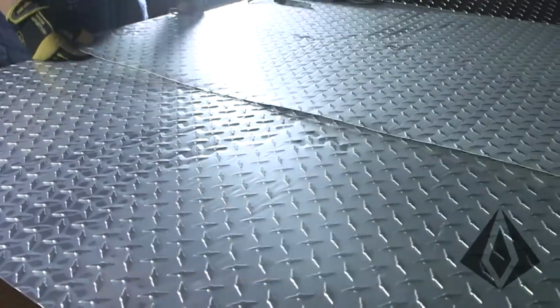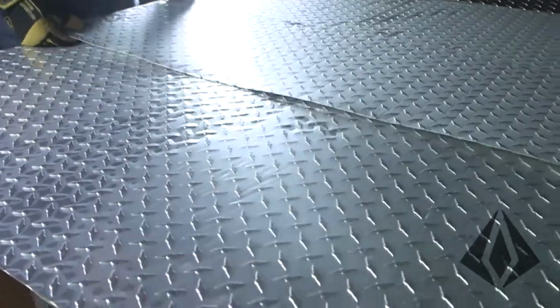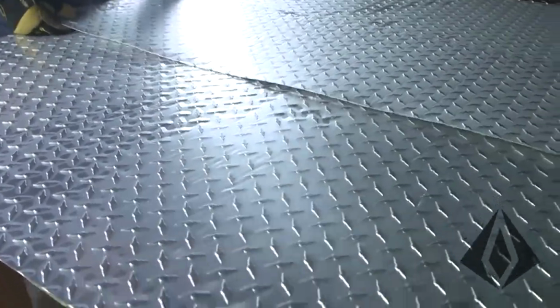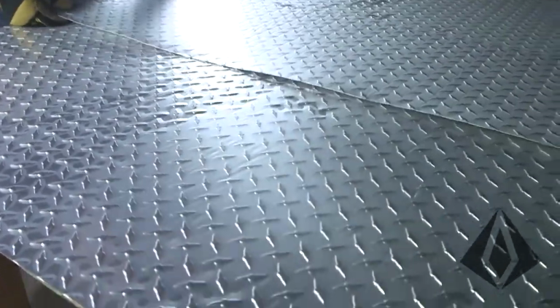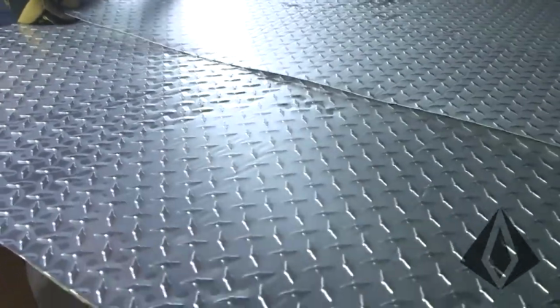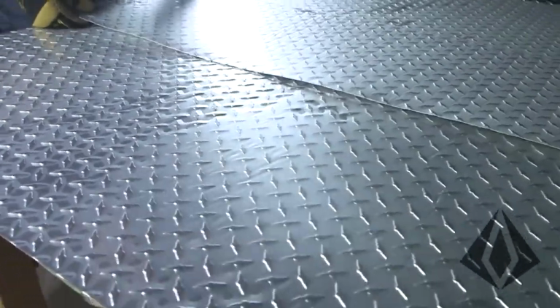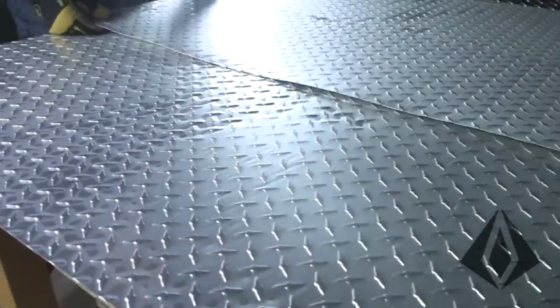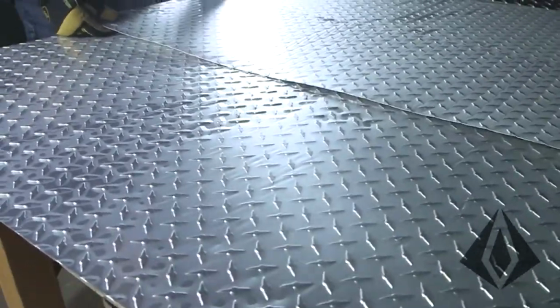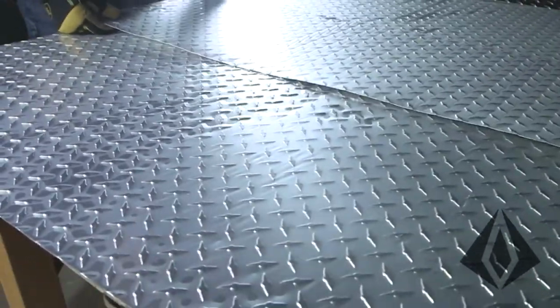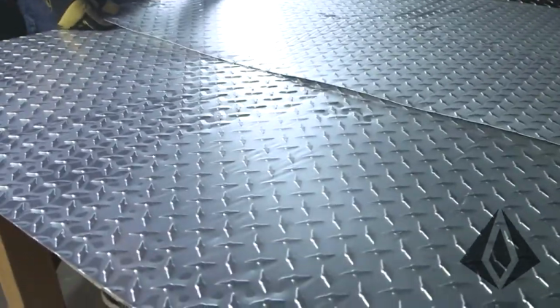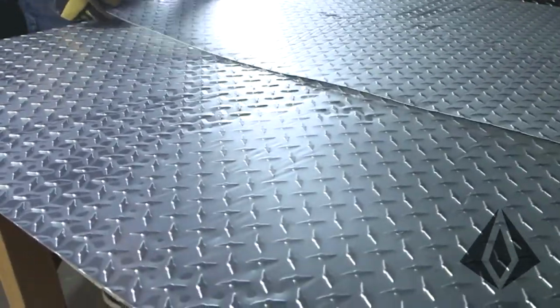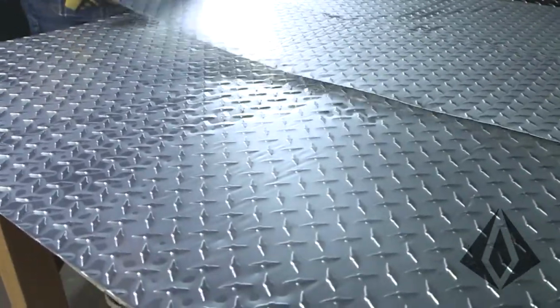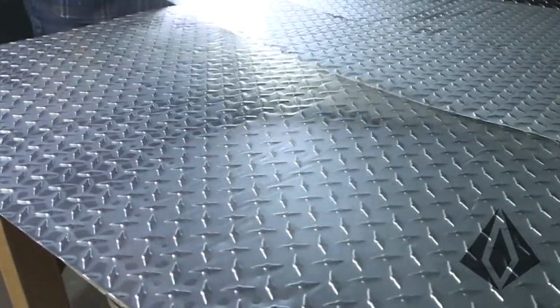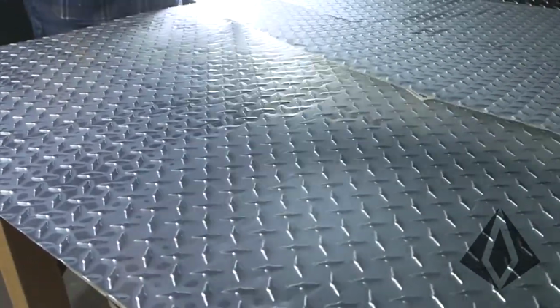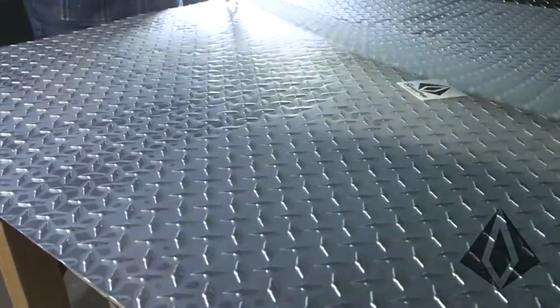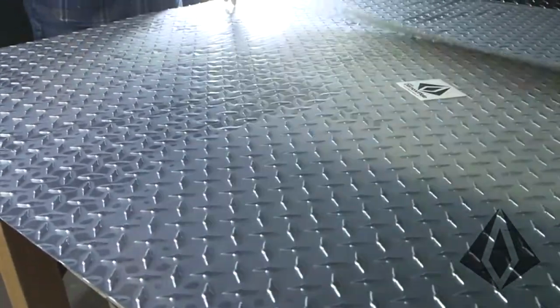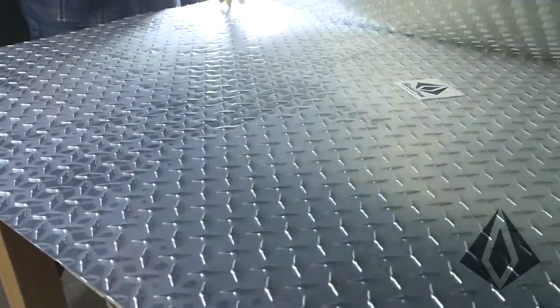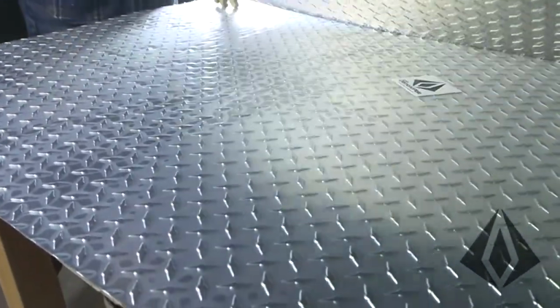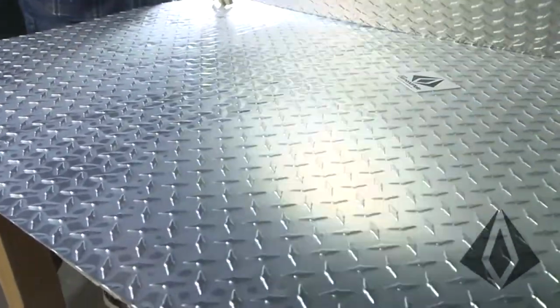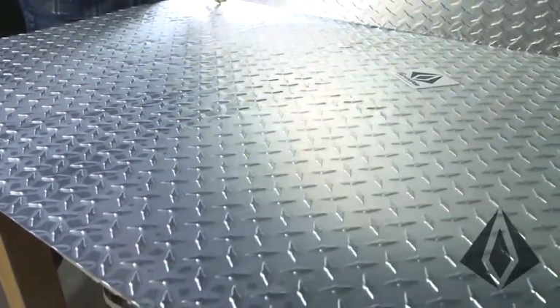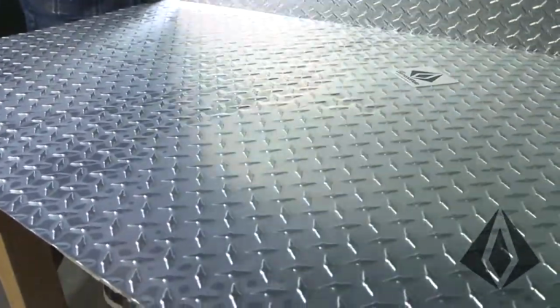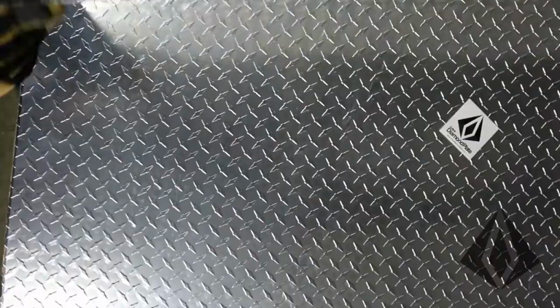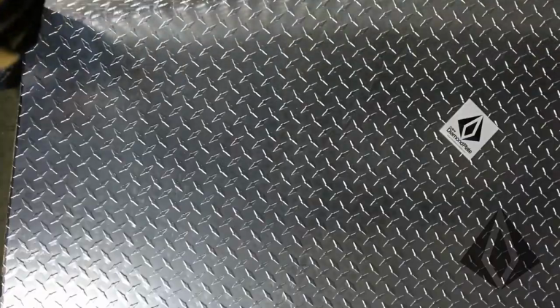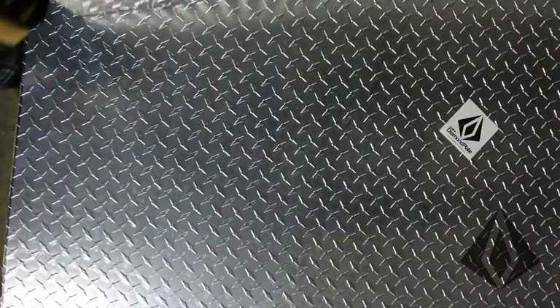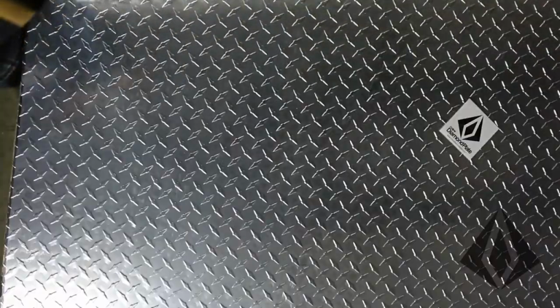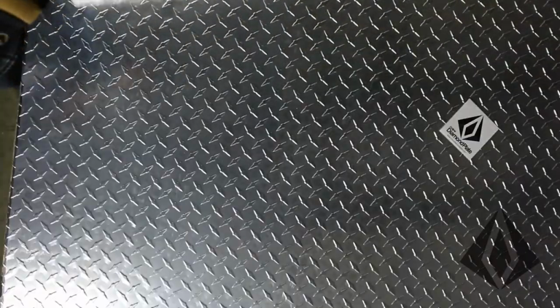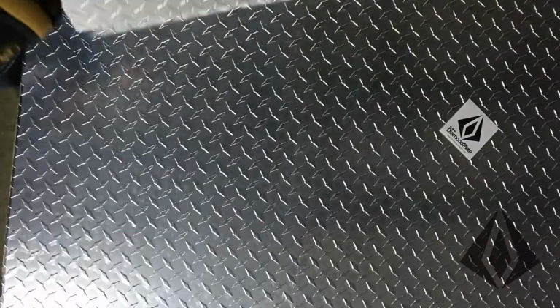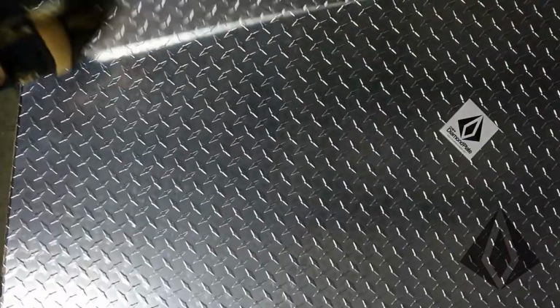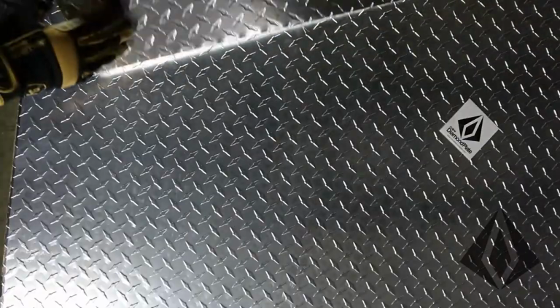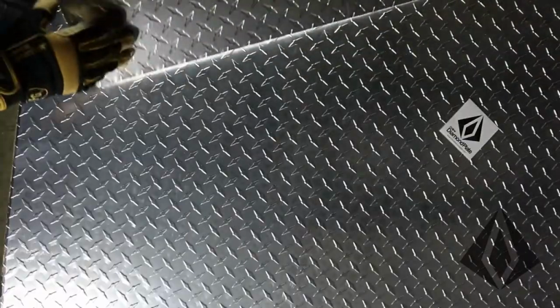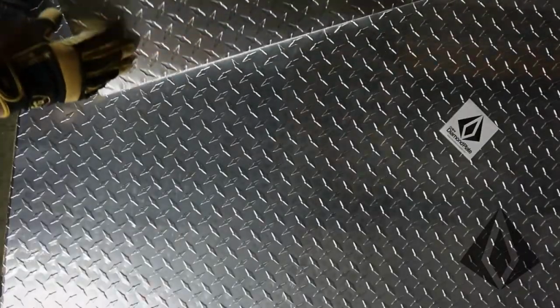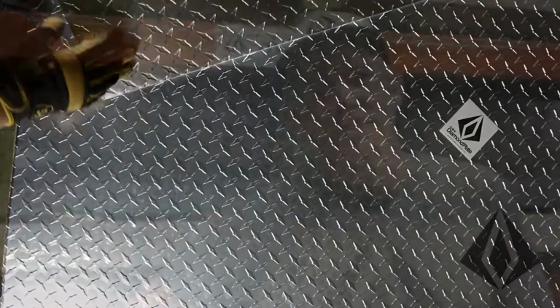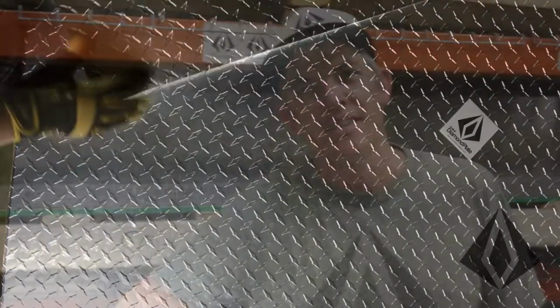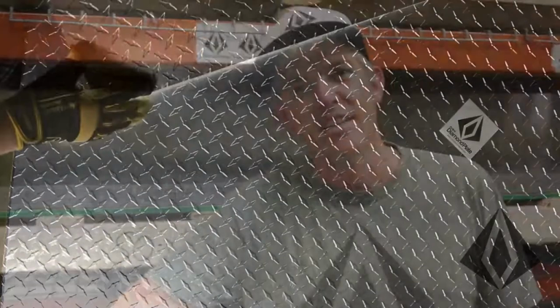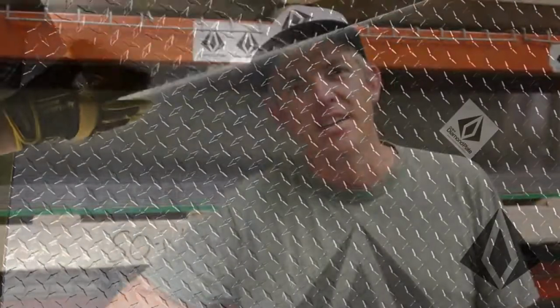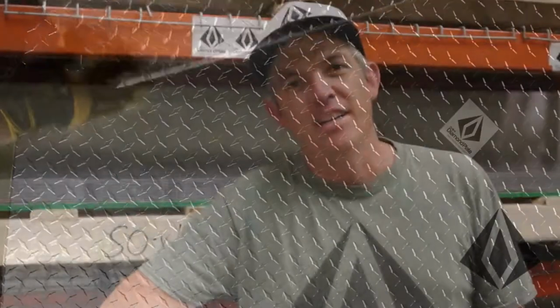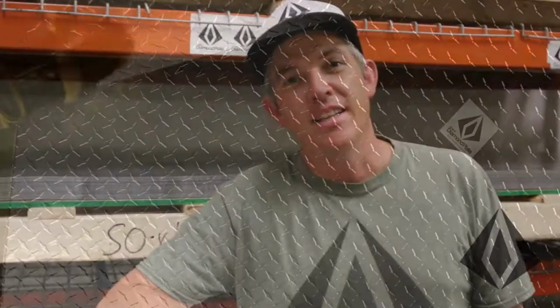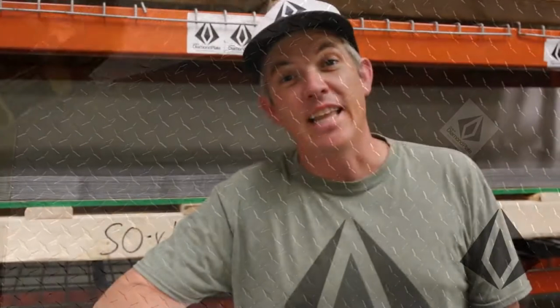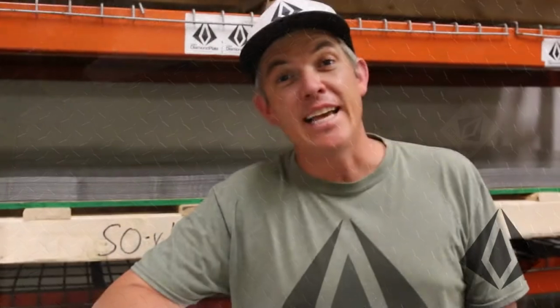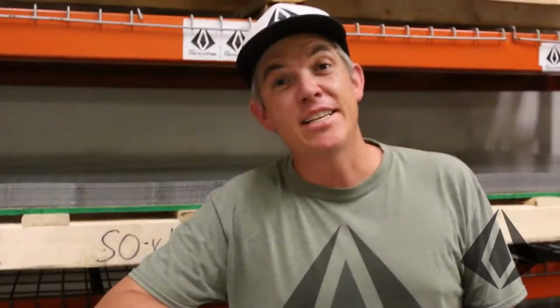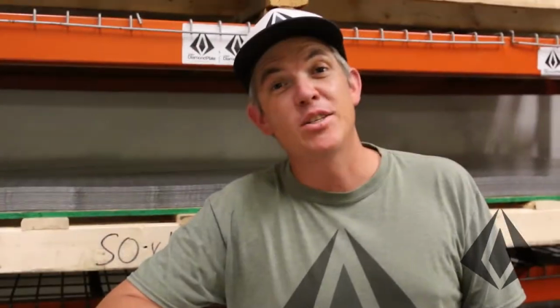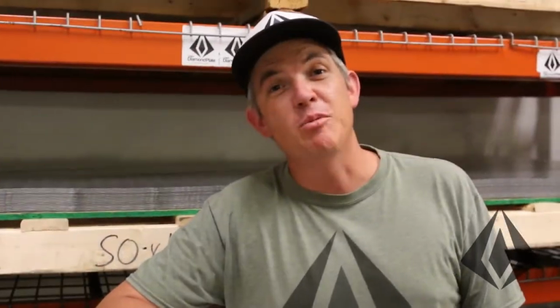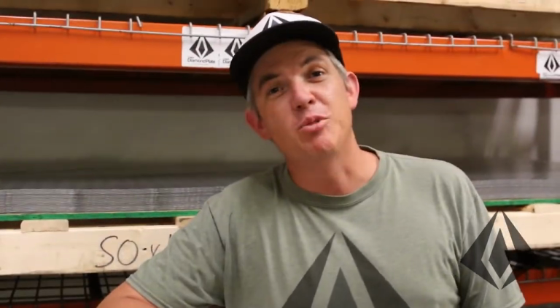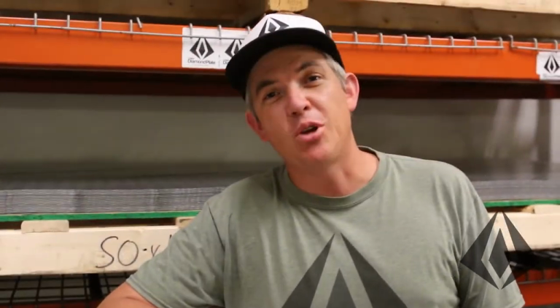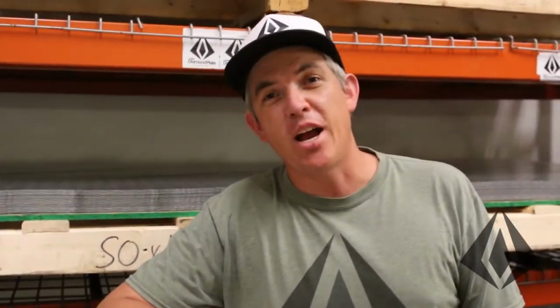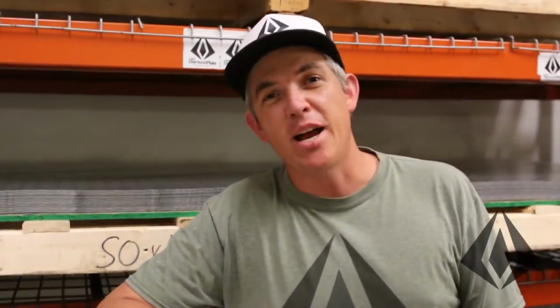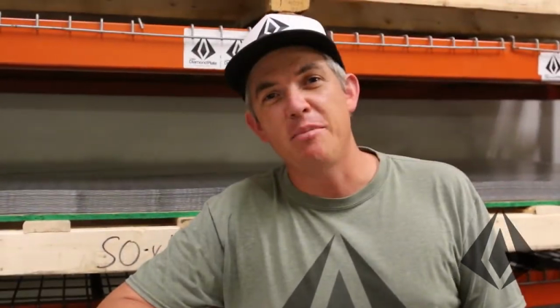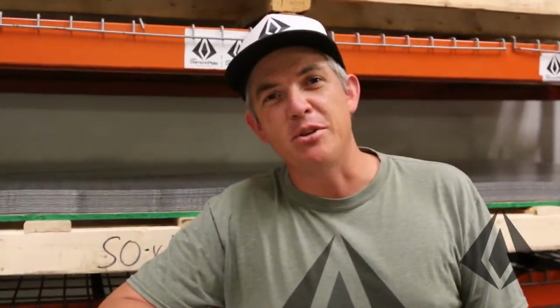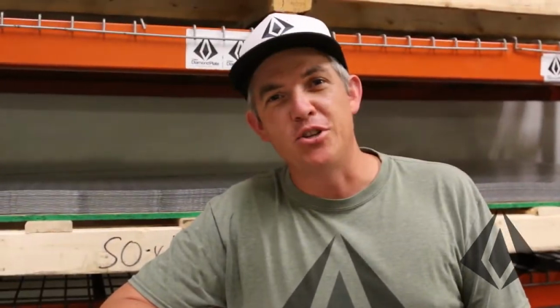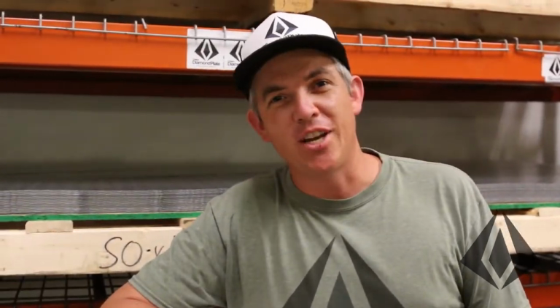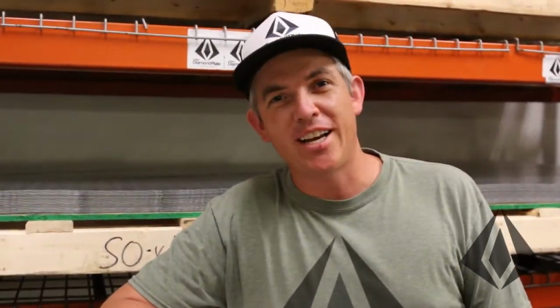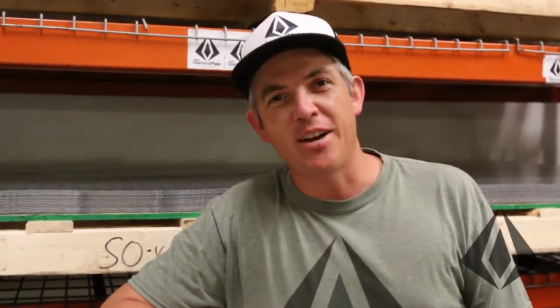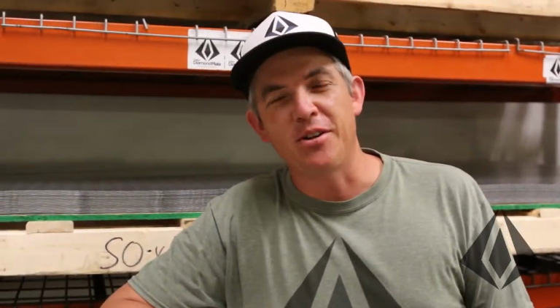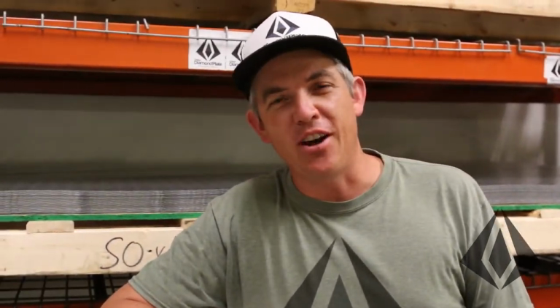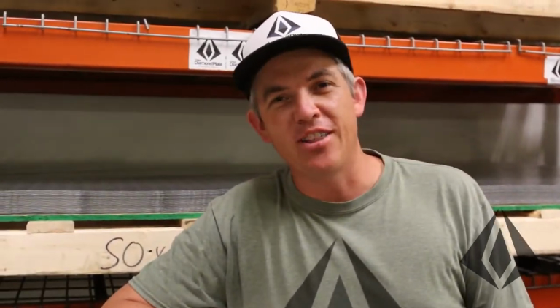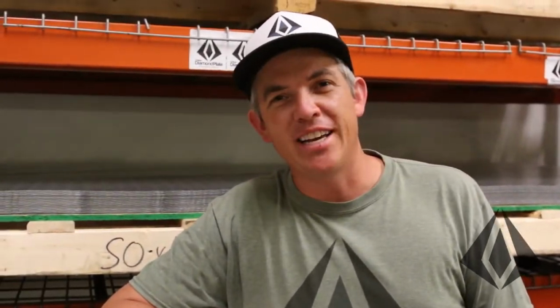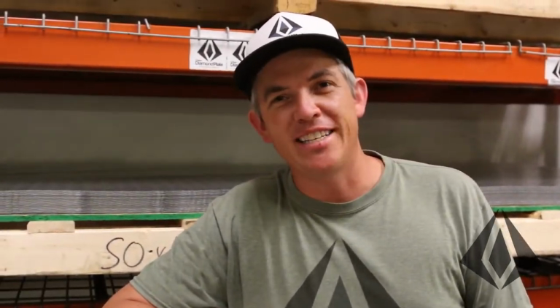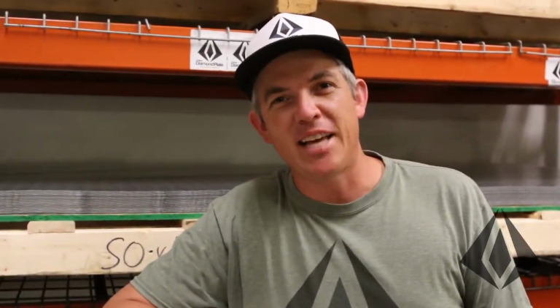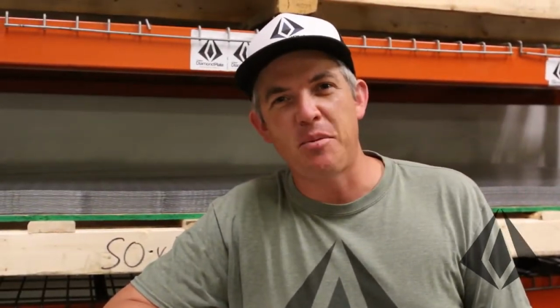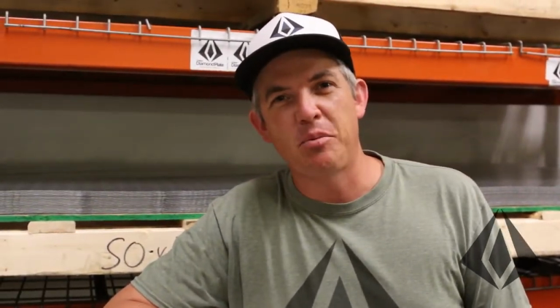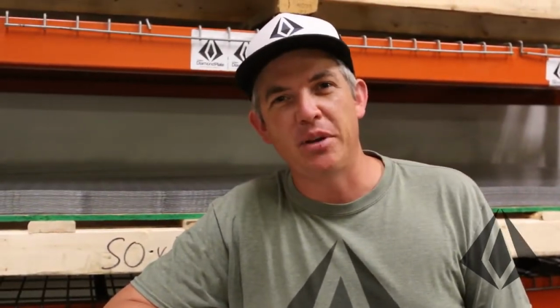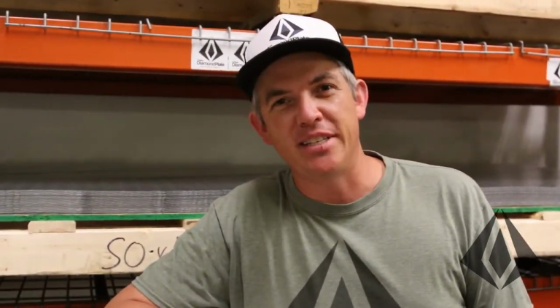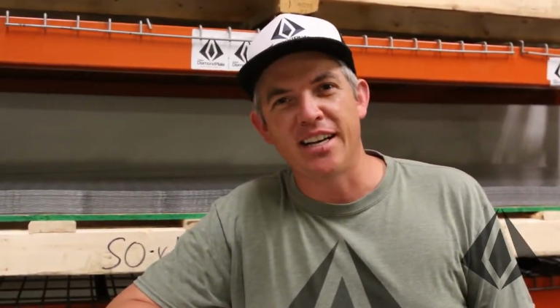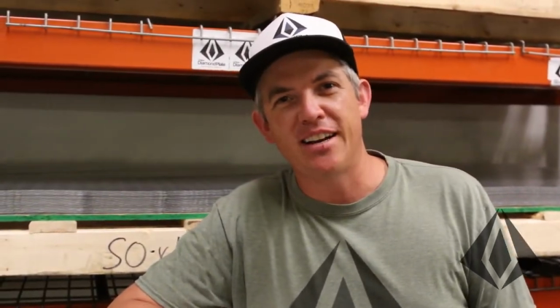That's the way to cut it with tin snips. Pretty easy. Like, subscribe, and check out OnlineDiamondPlate.com.